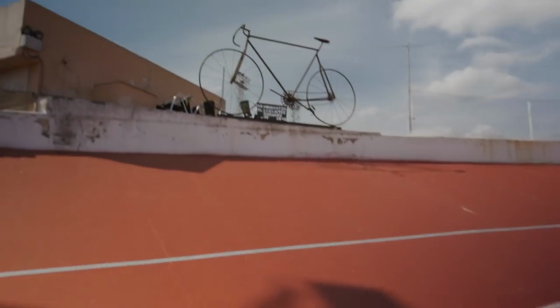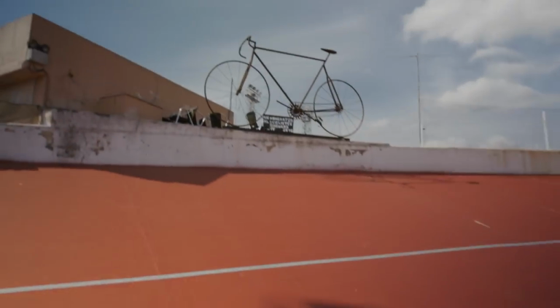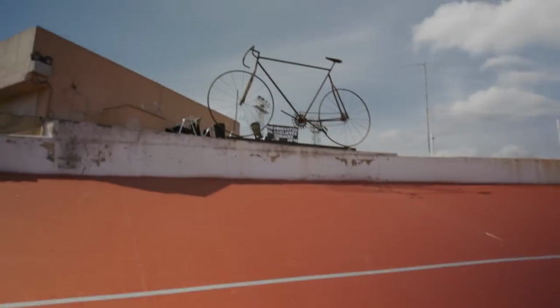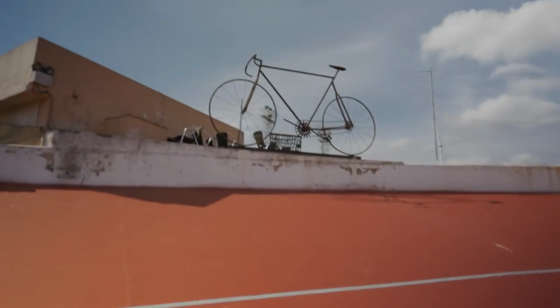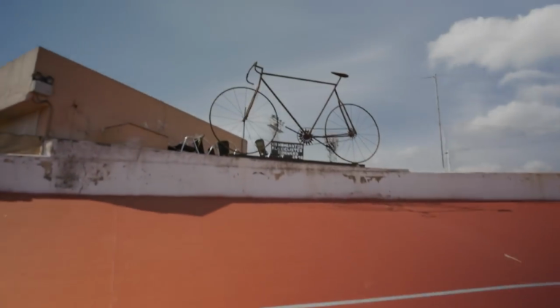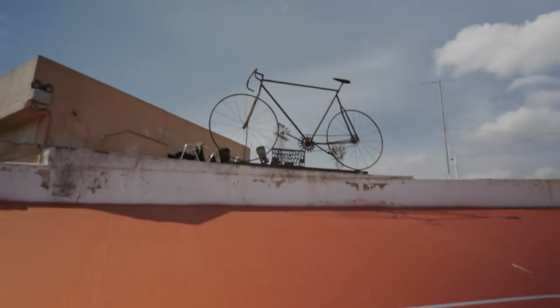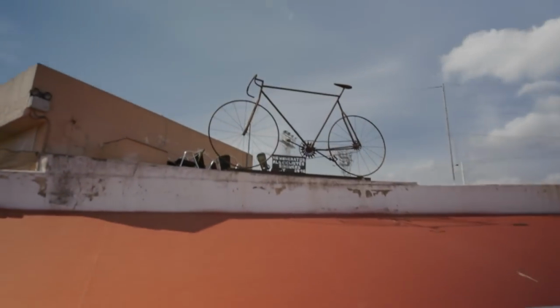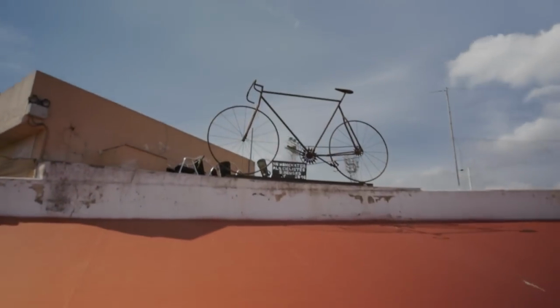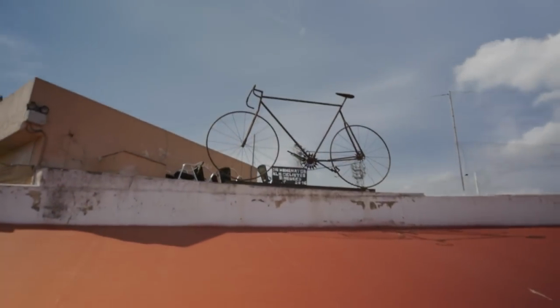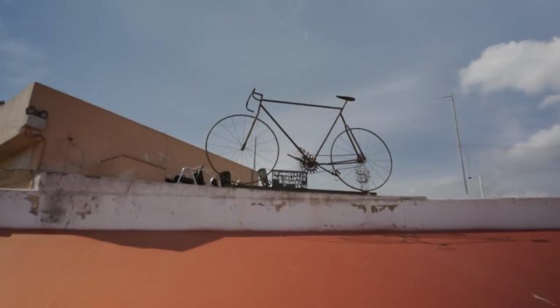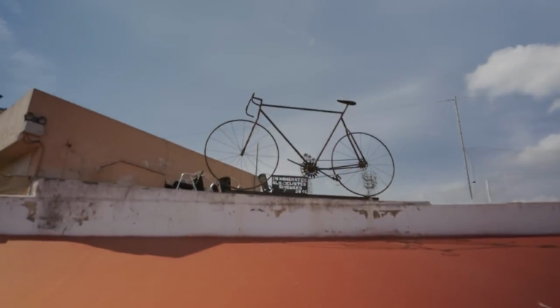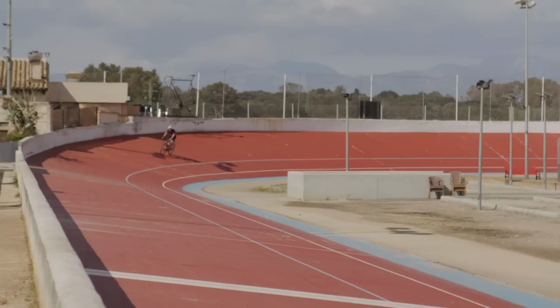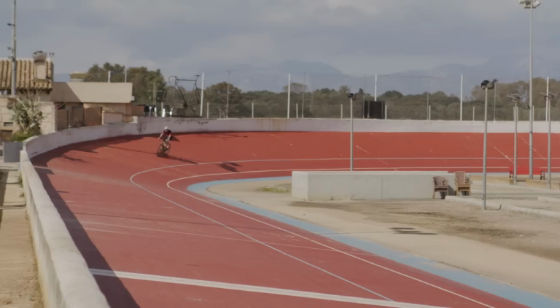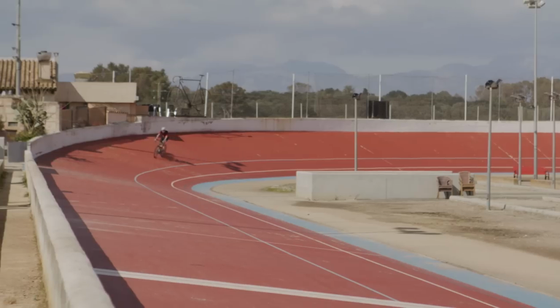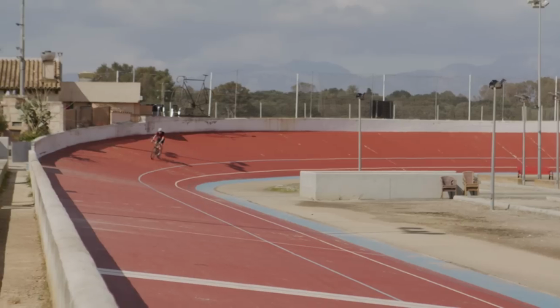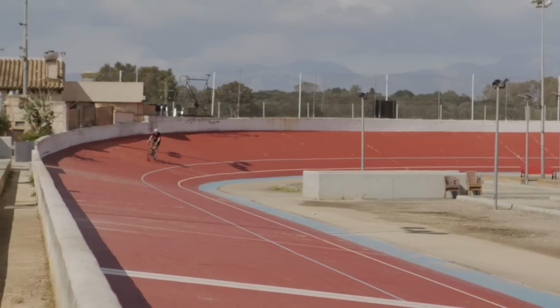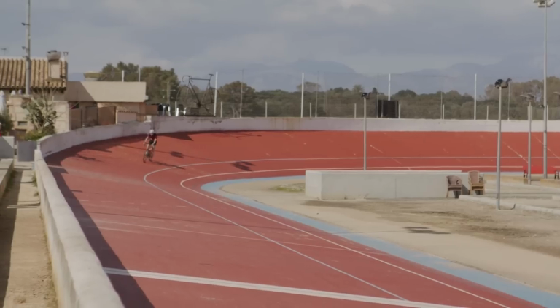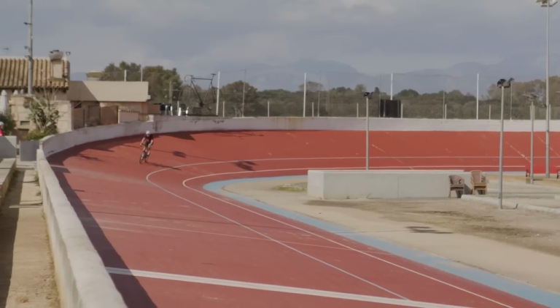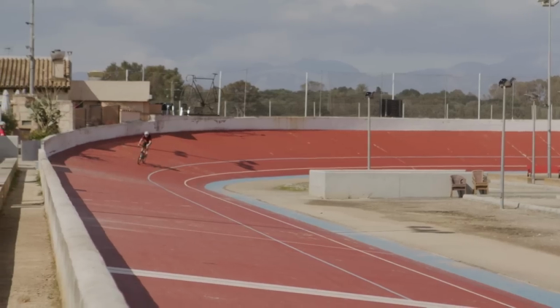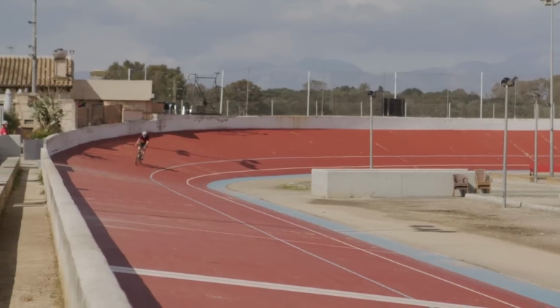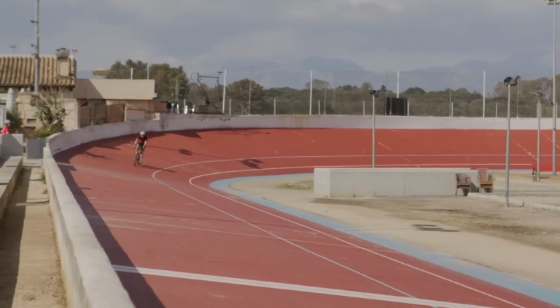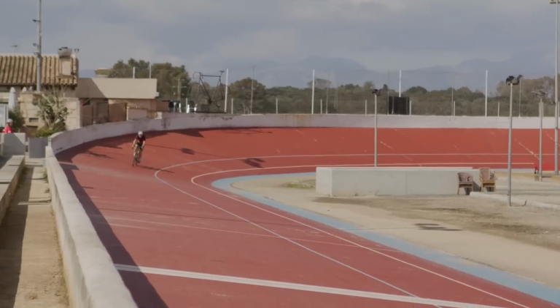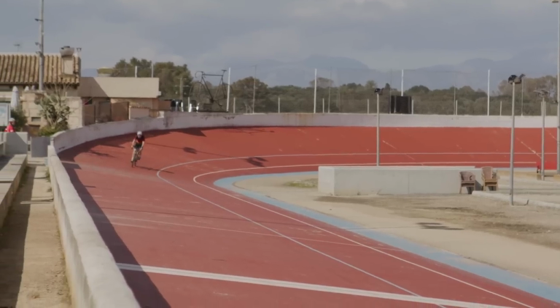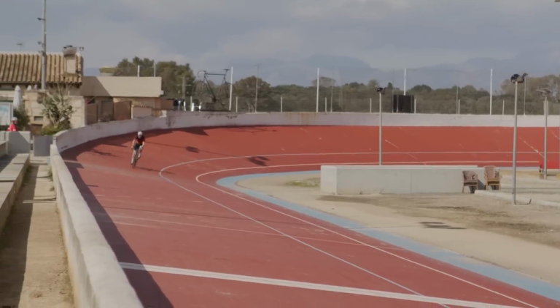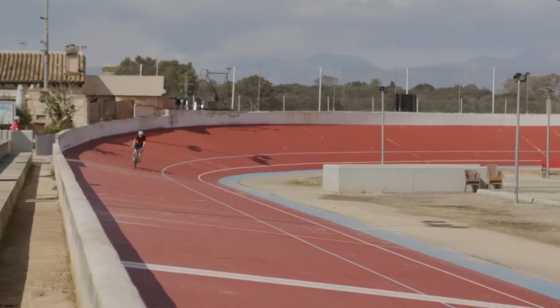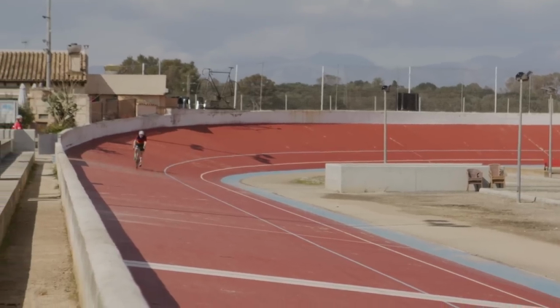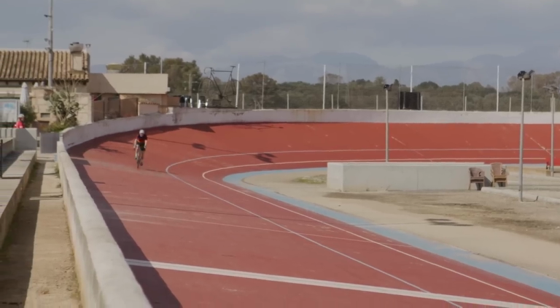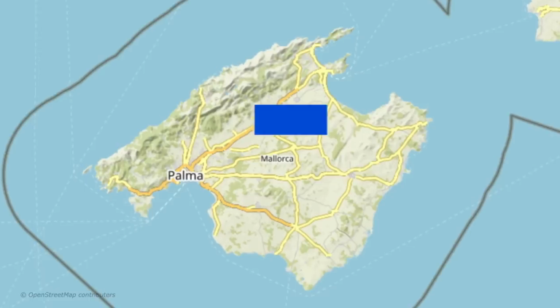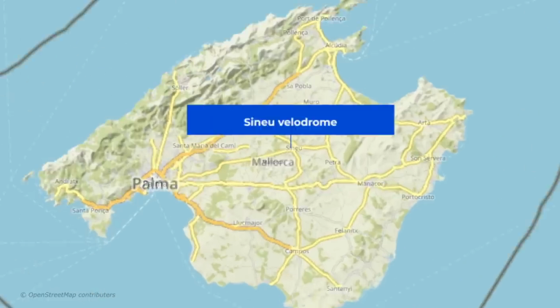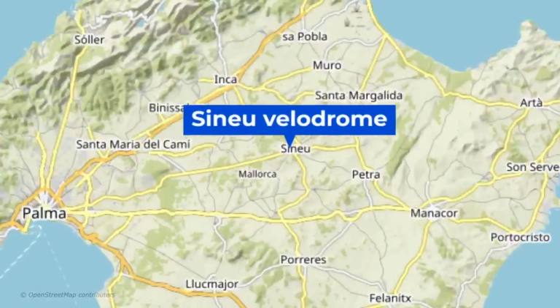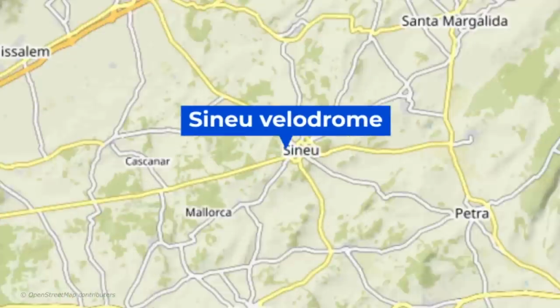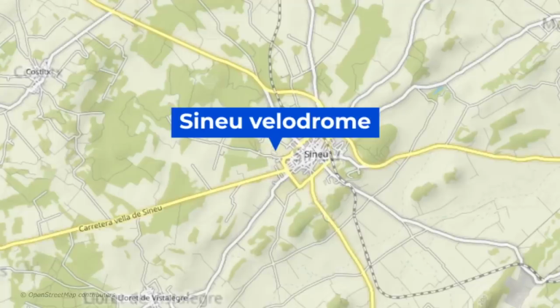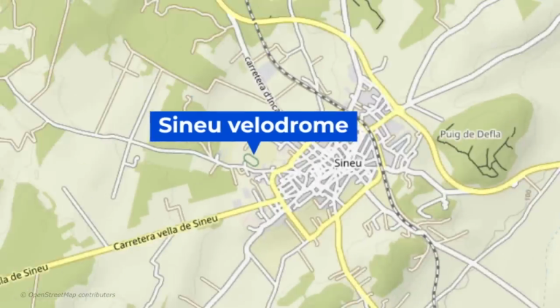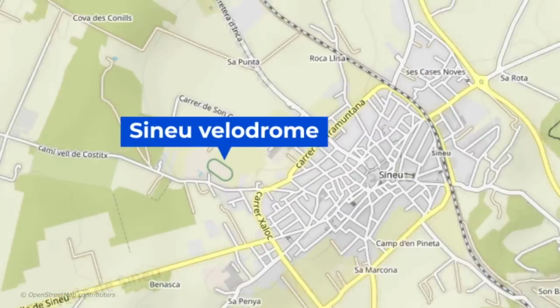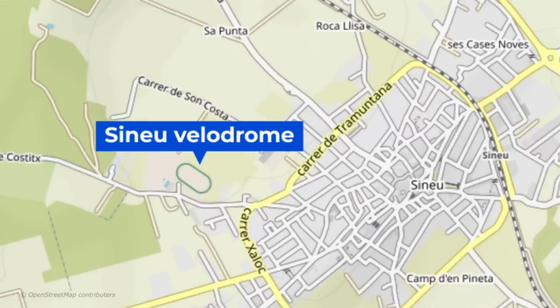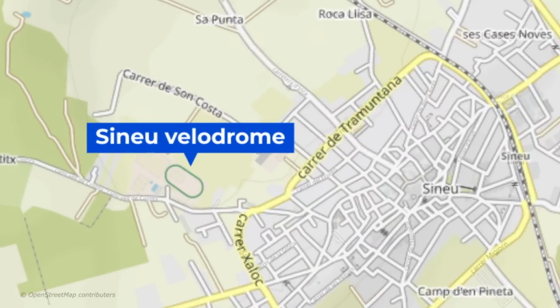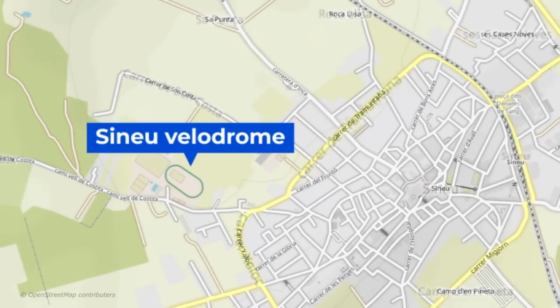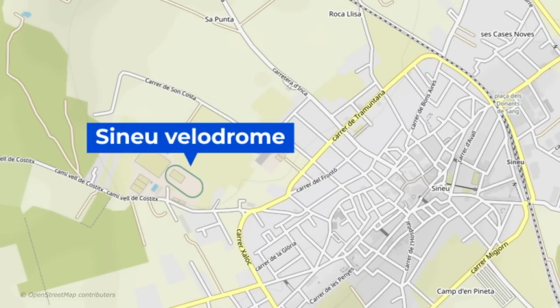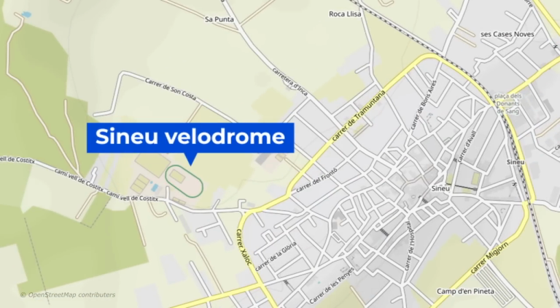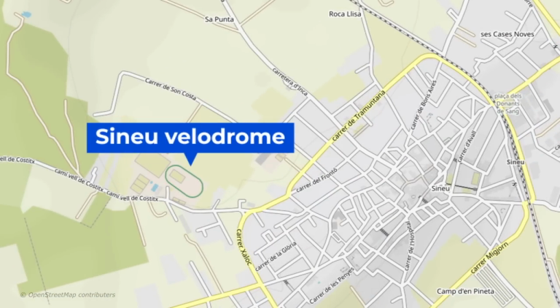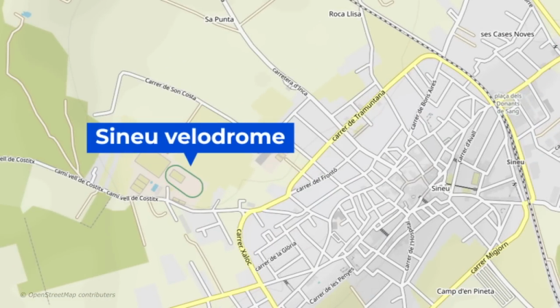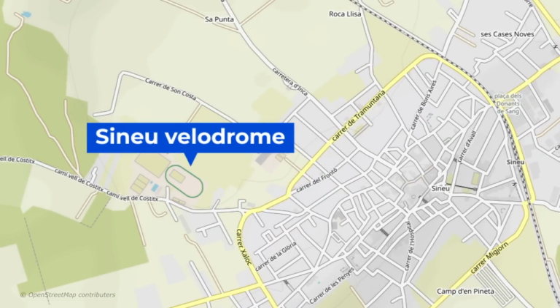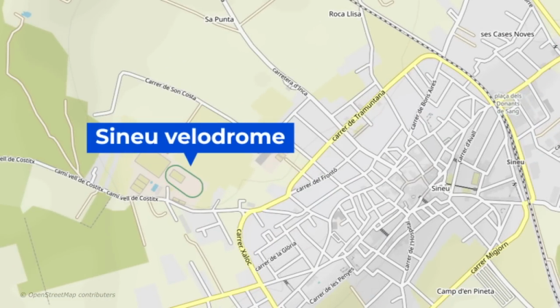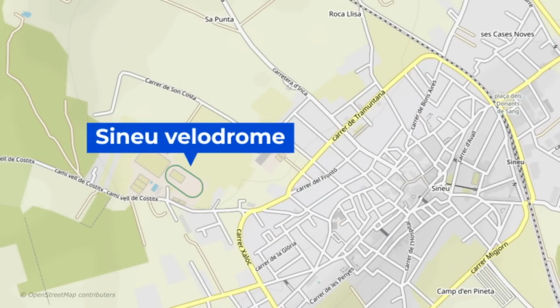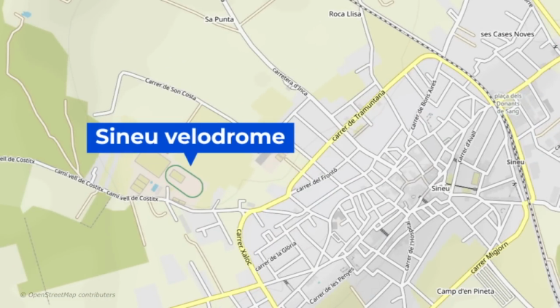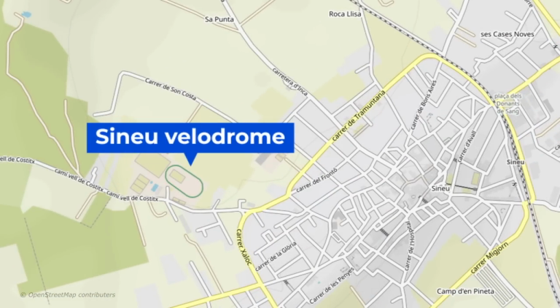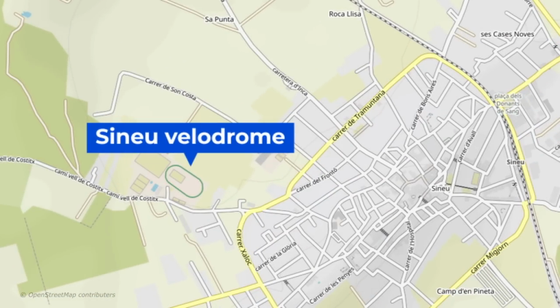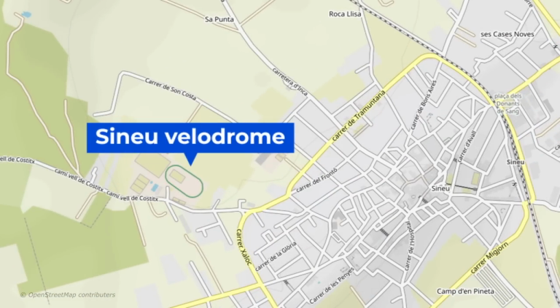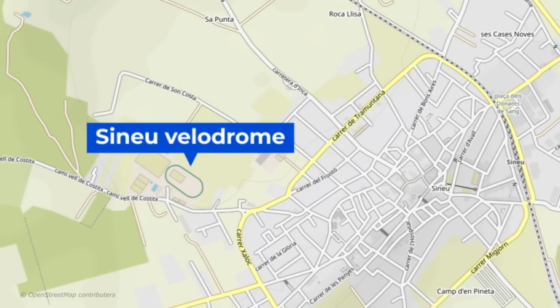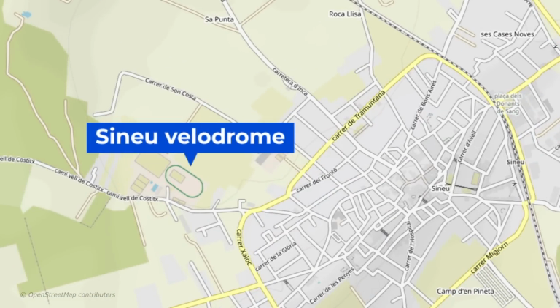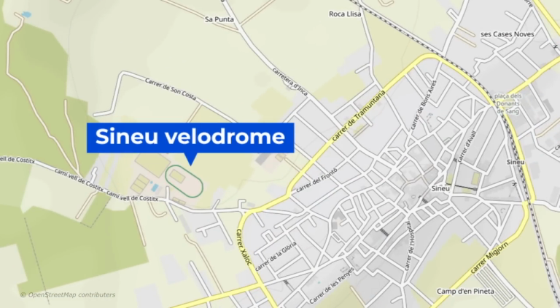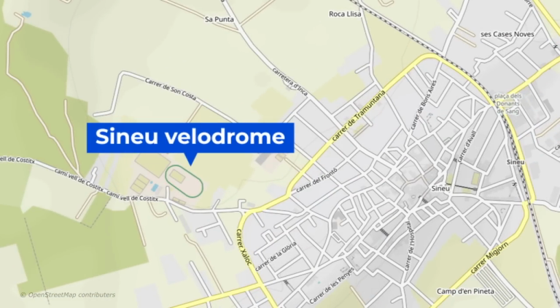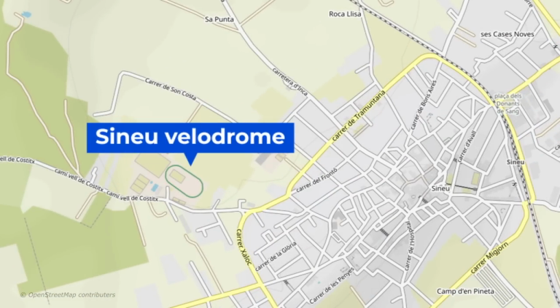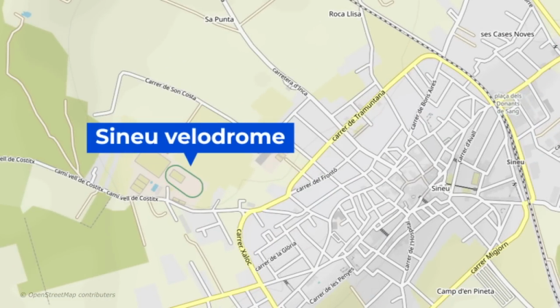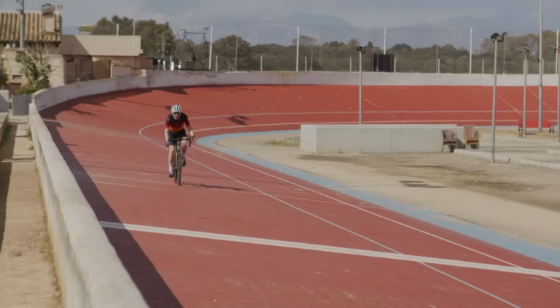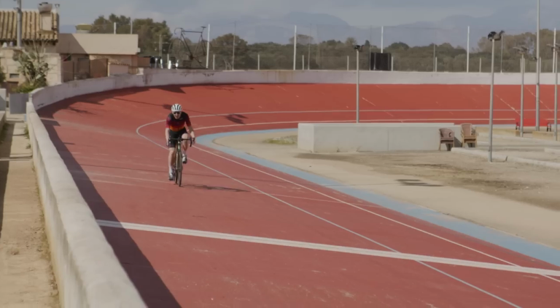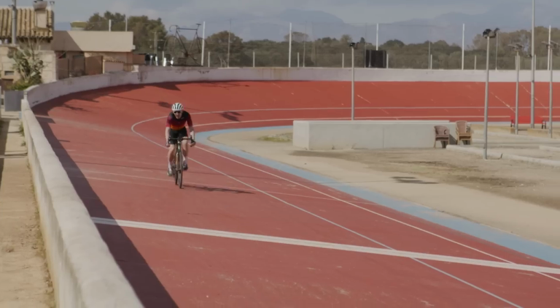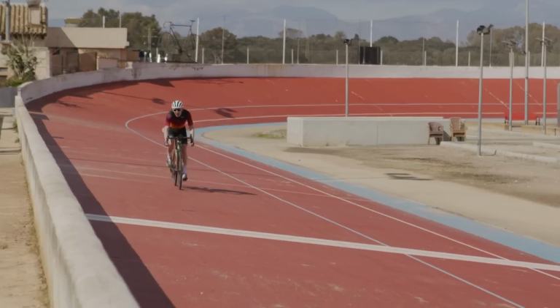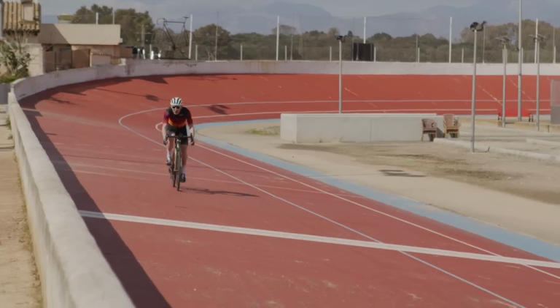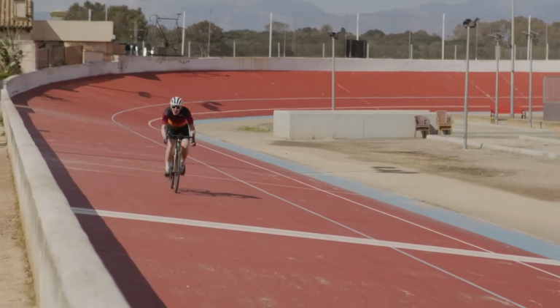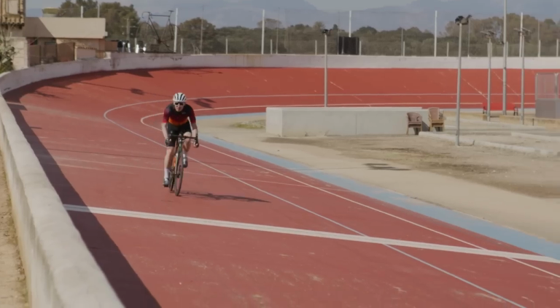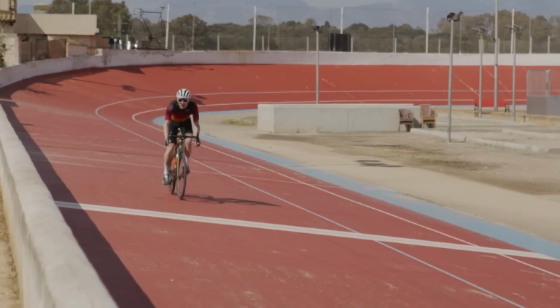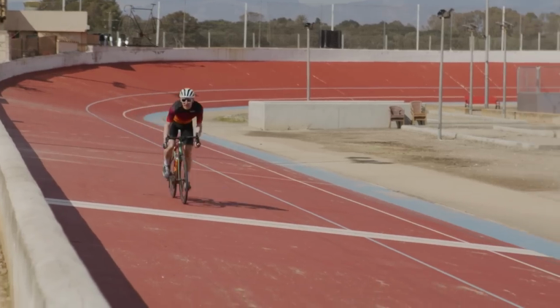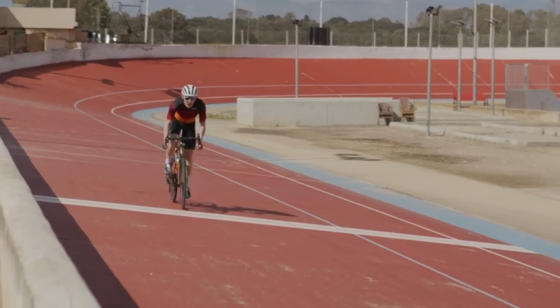A velodrome? That's right — a red one. Situated on the west side of Sineu, it's a great place to use. Let's go get a few laps in.